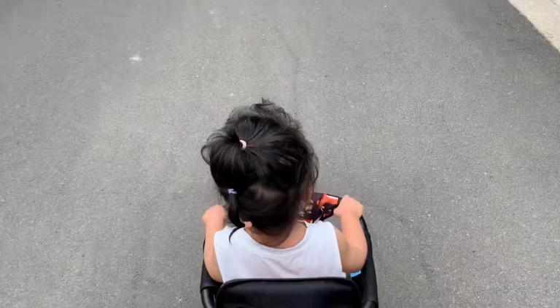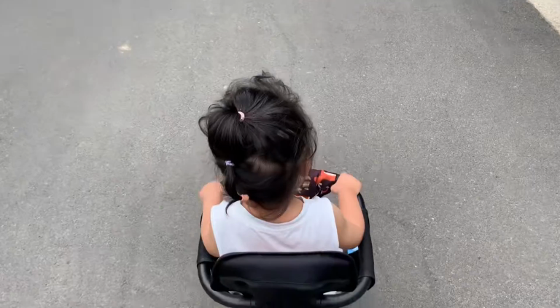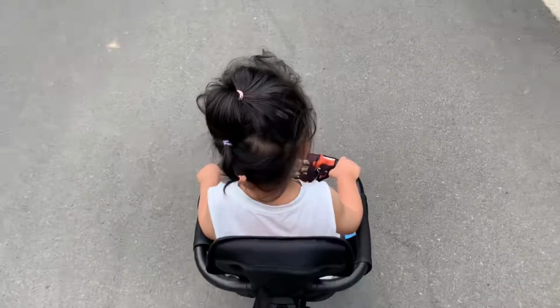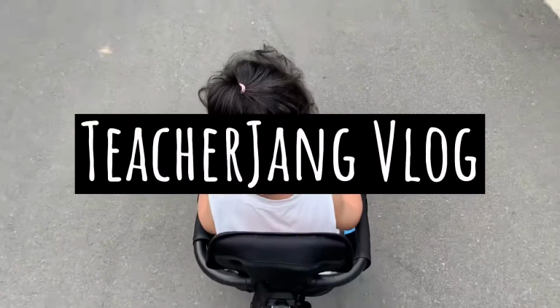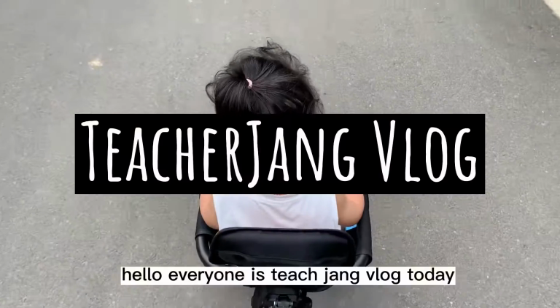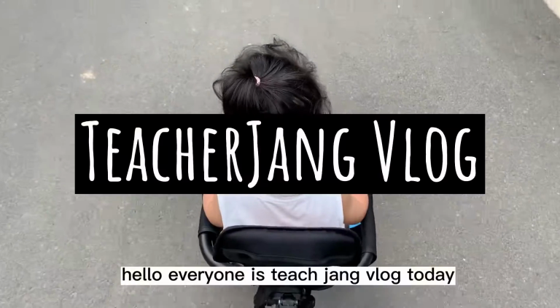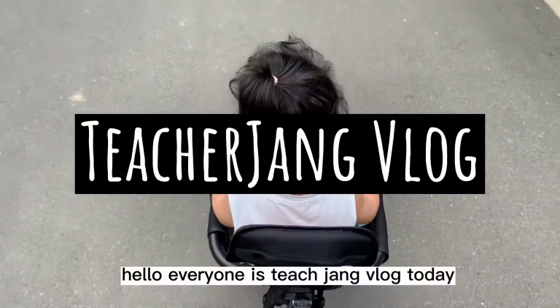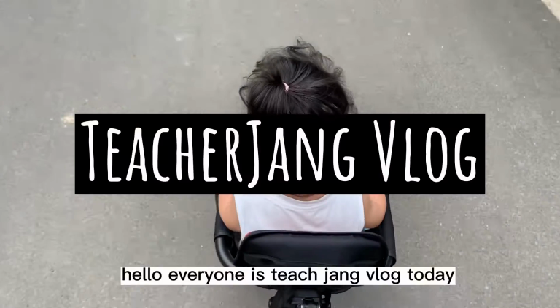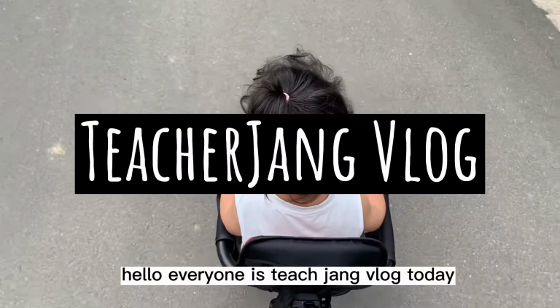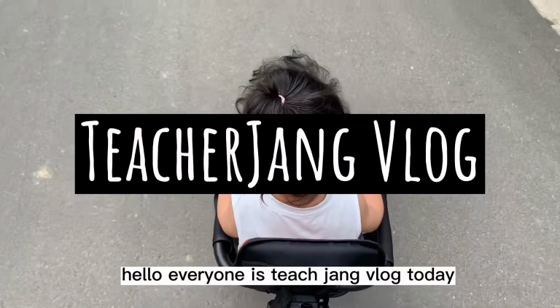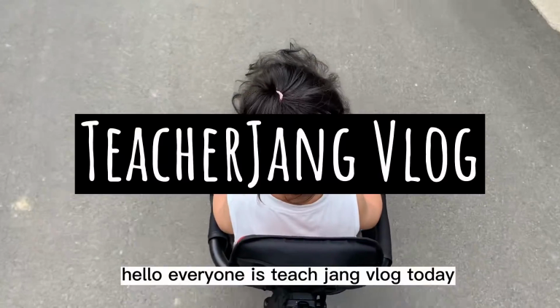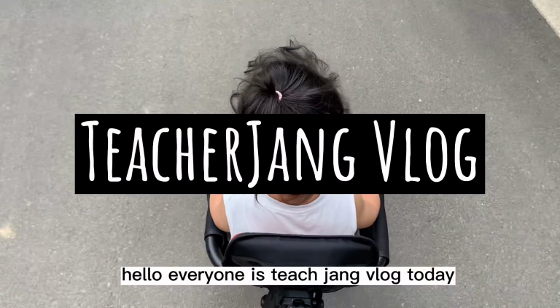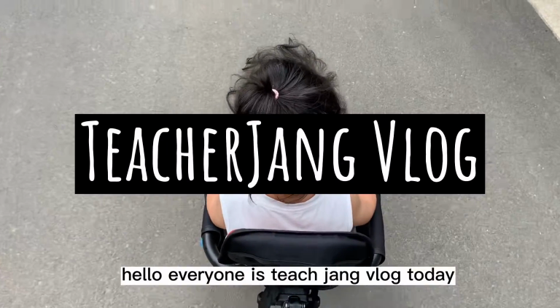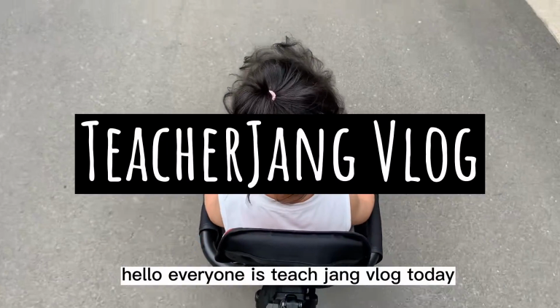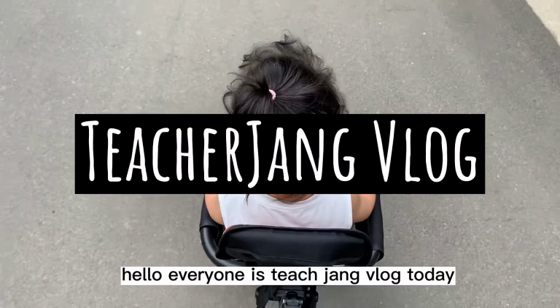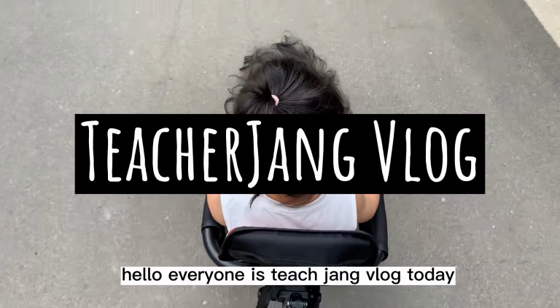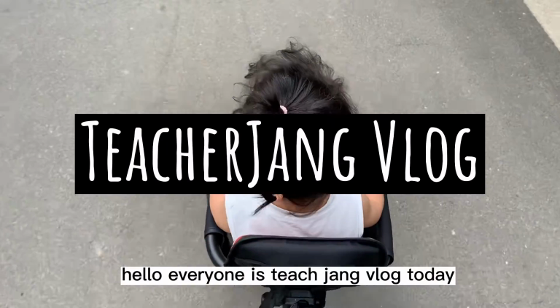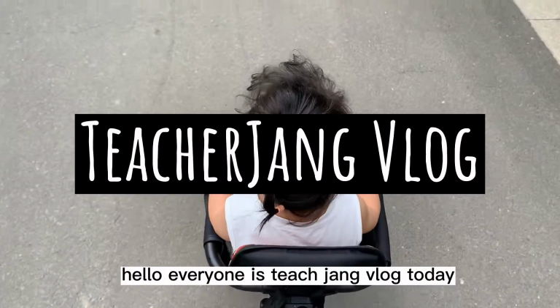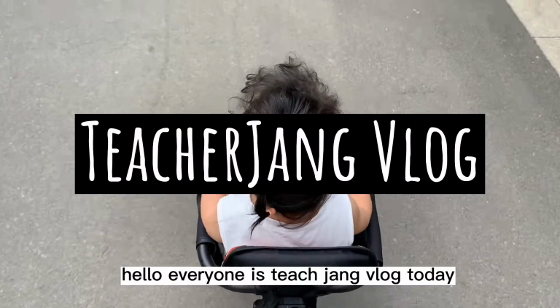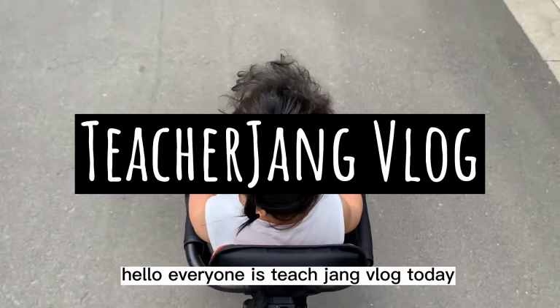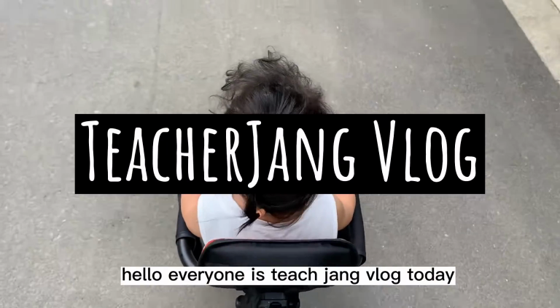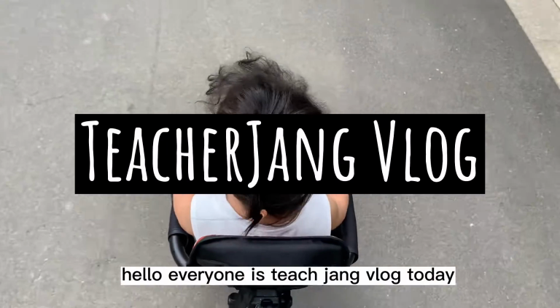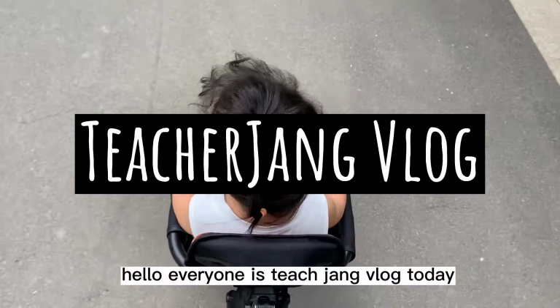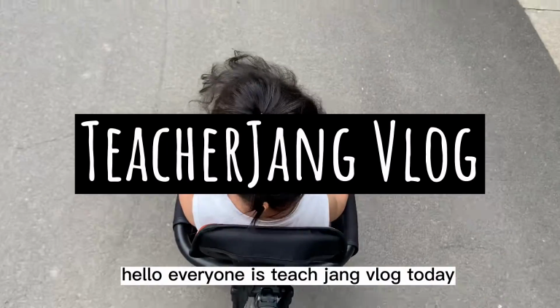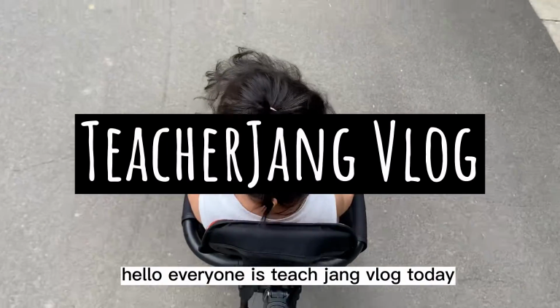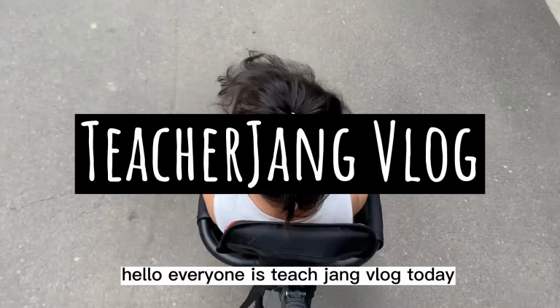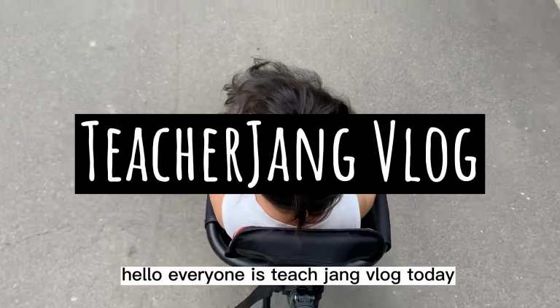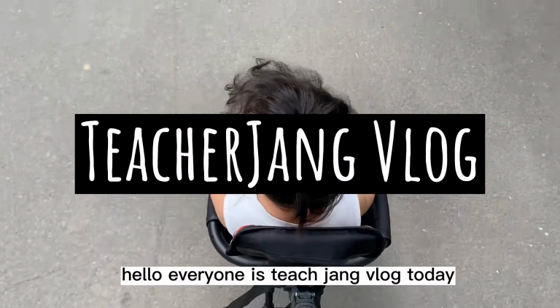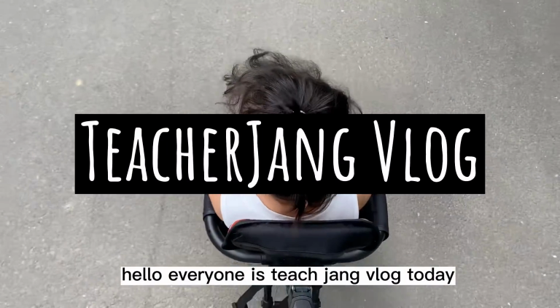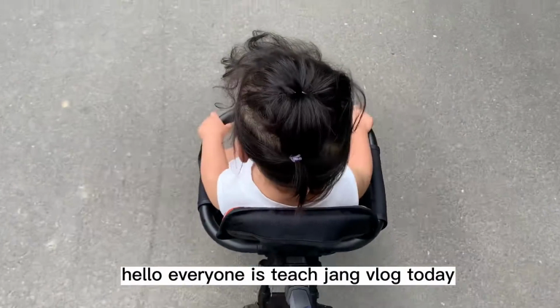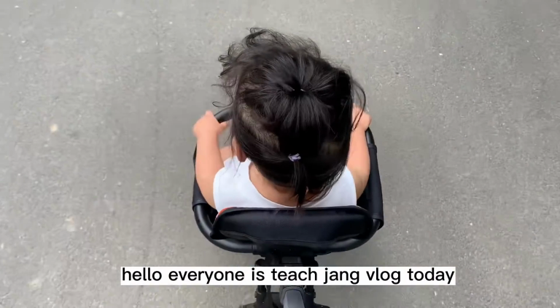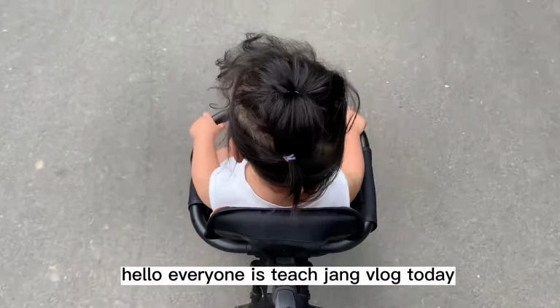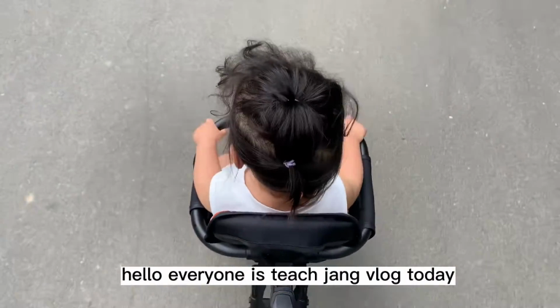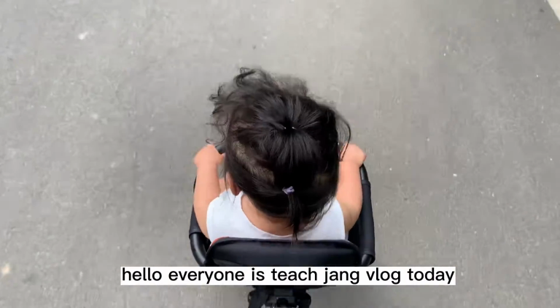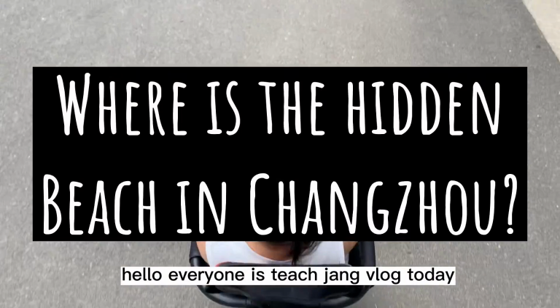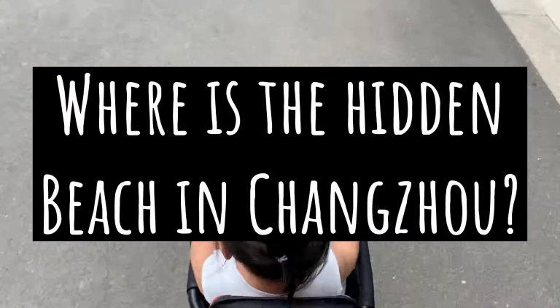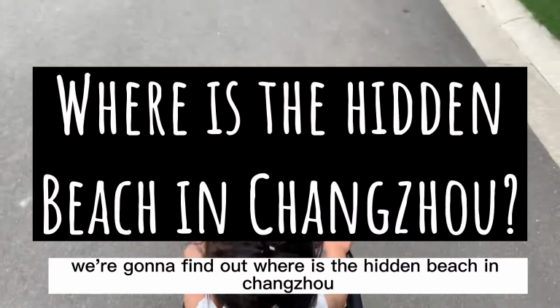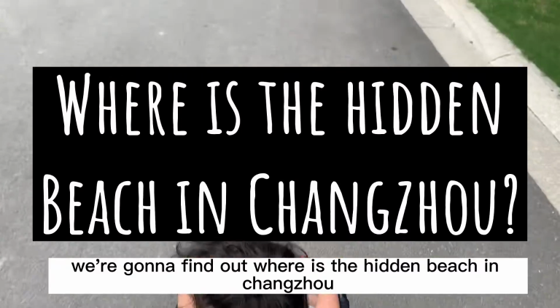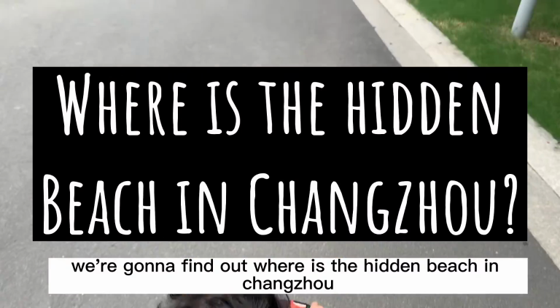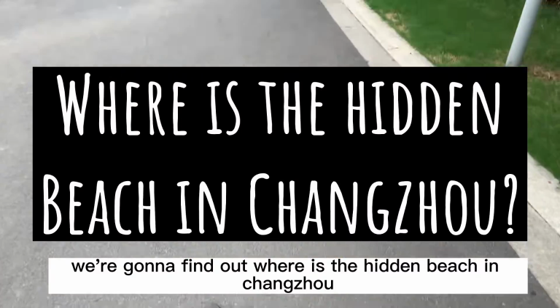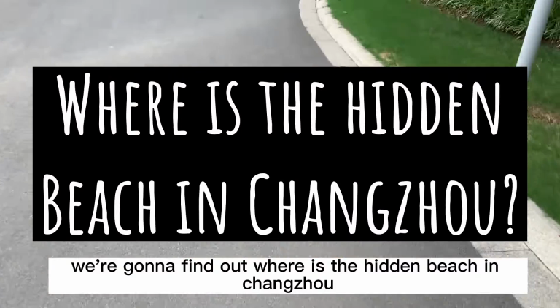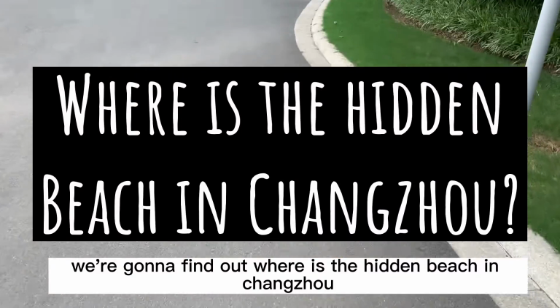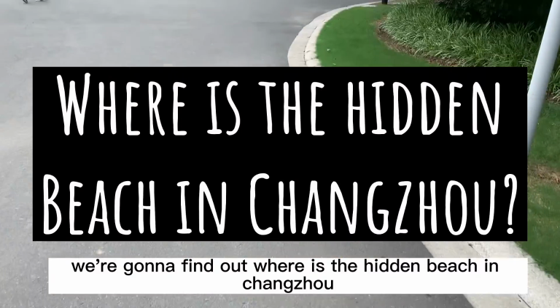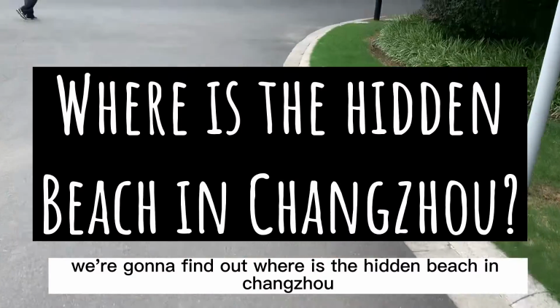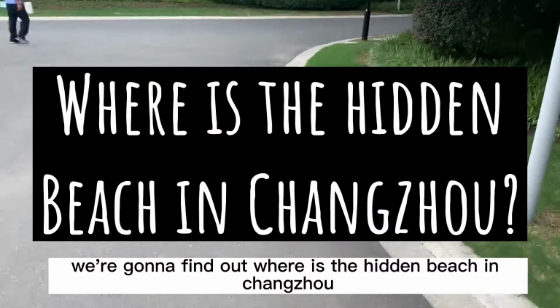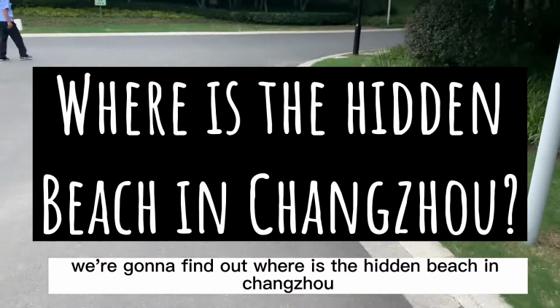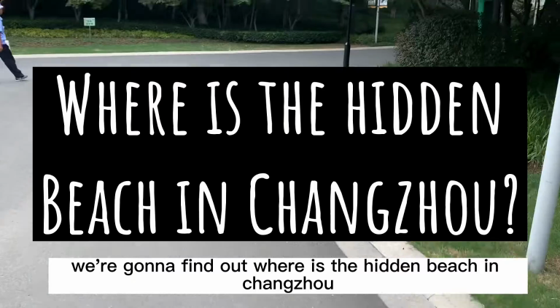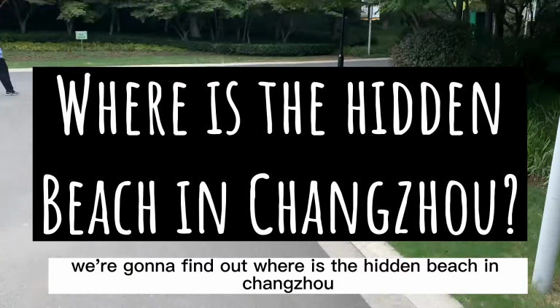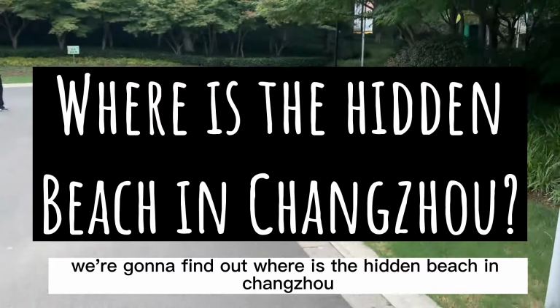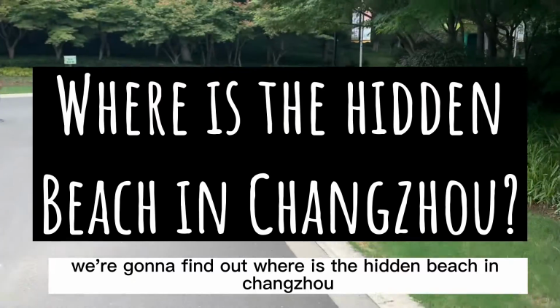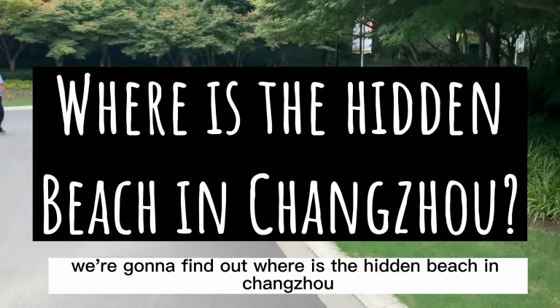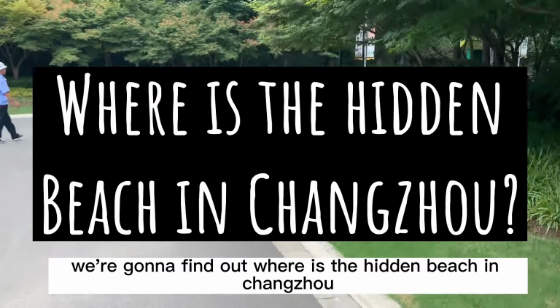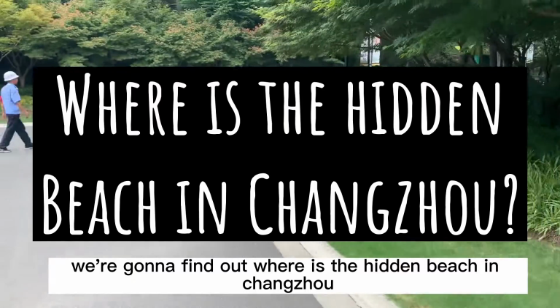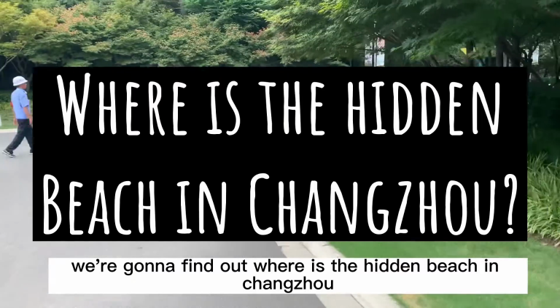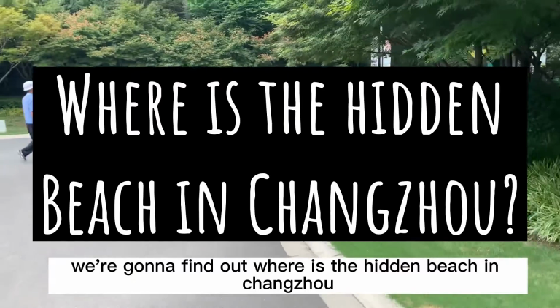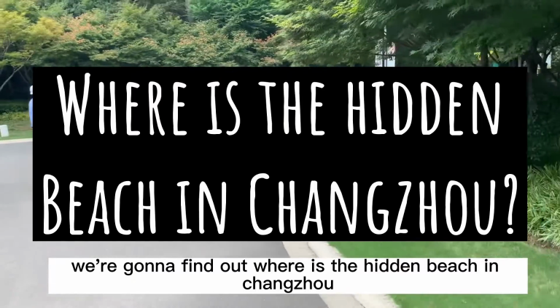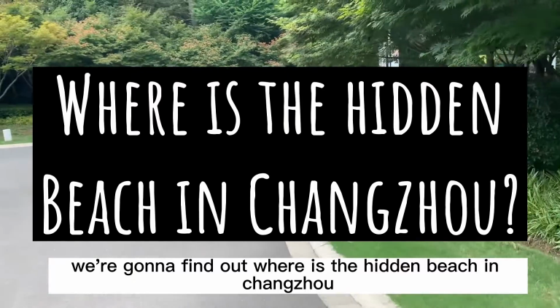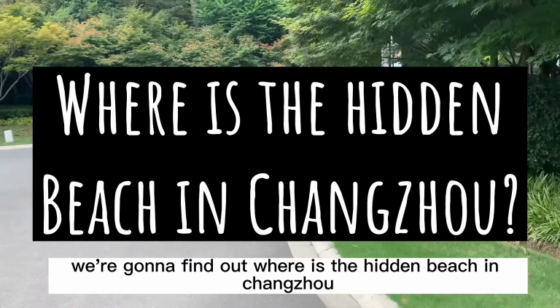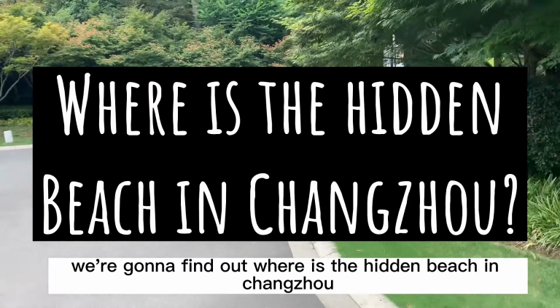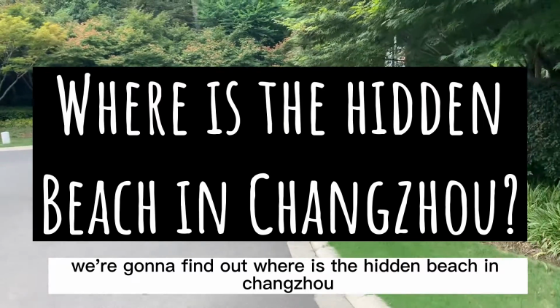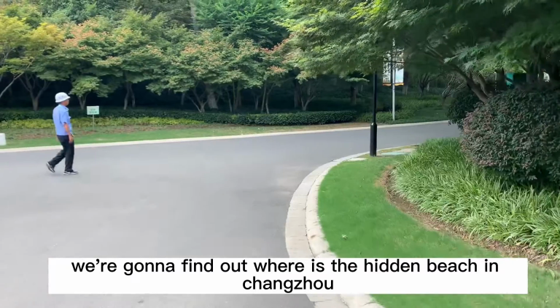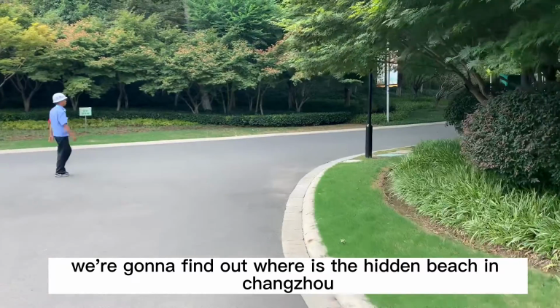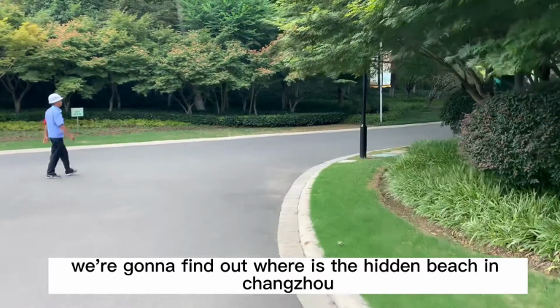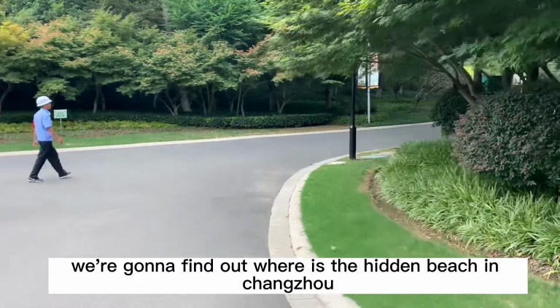Hello everyone, it's Teacher Jang Blog. Today, we're going to find out where is the hidden beach in Changzhou.